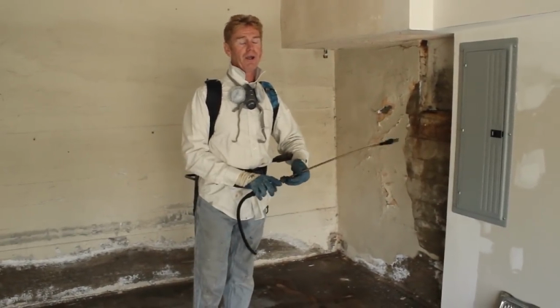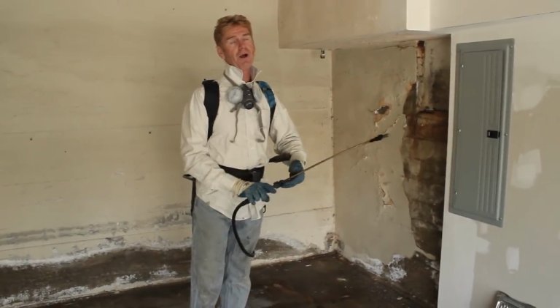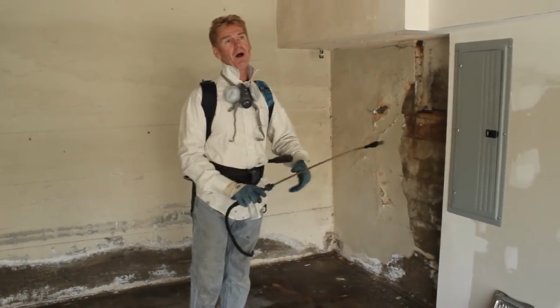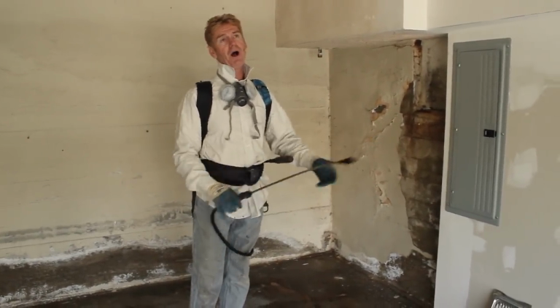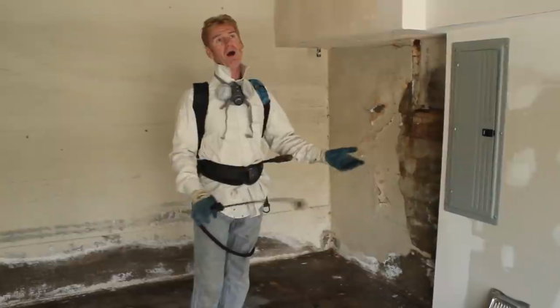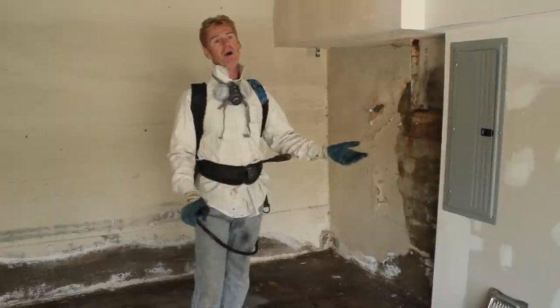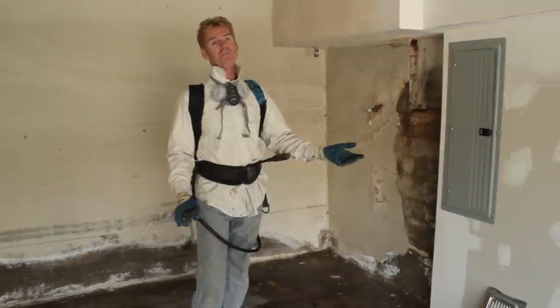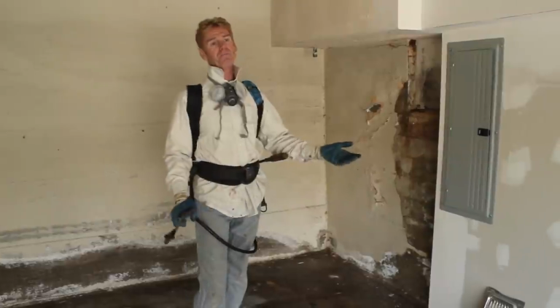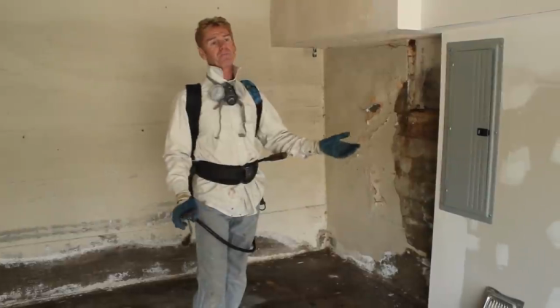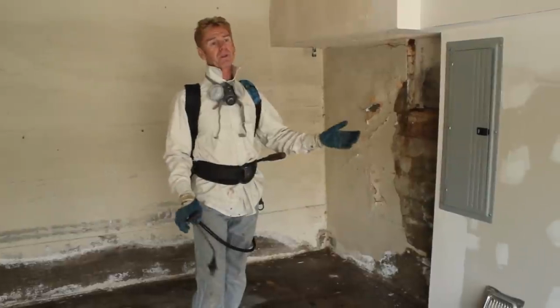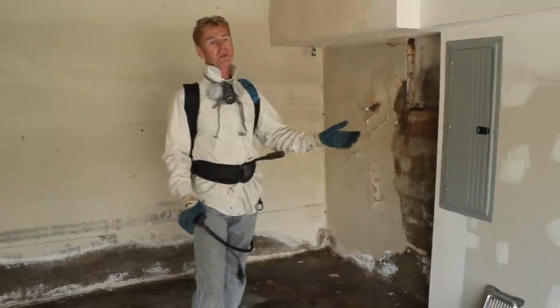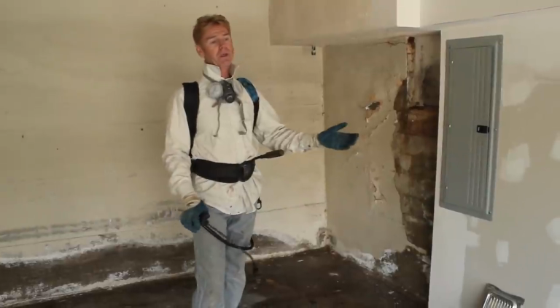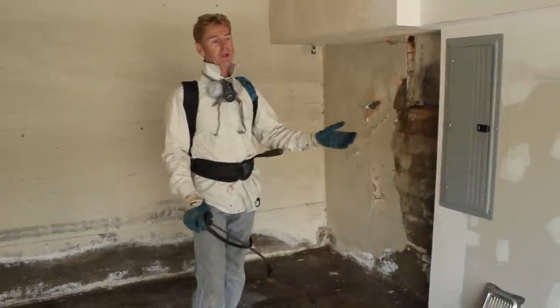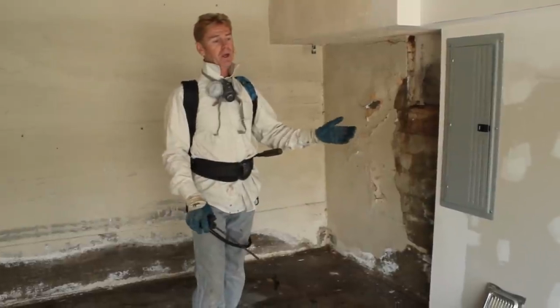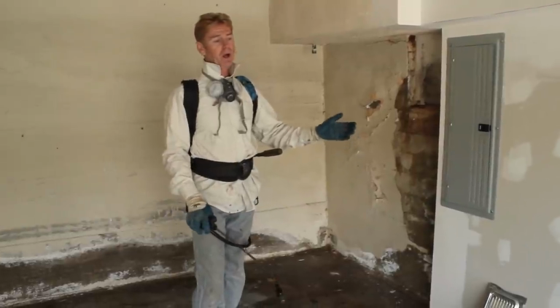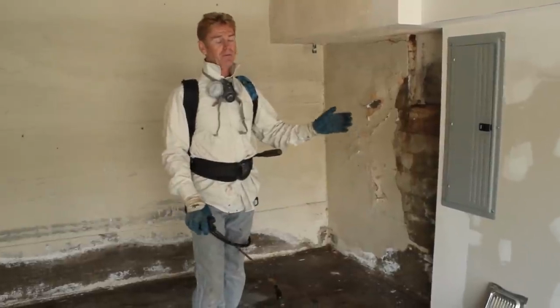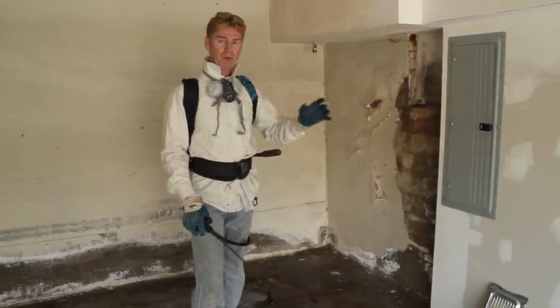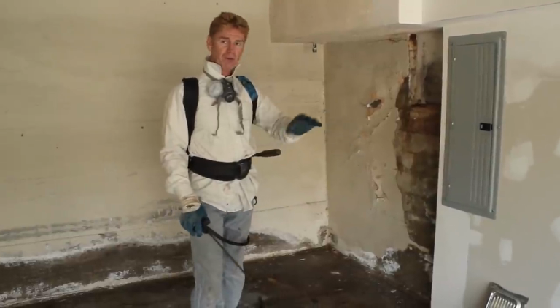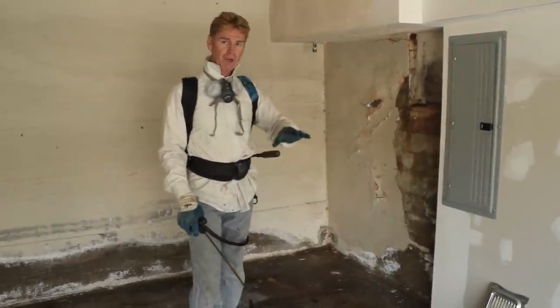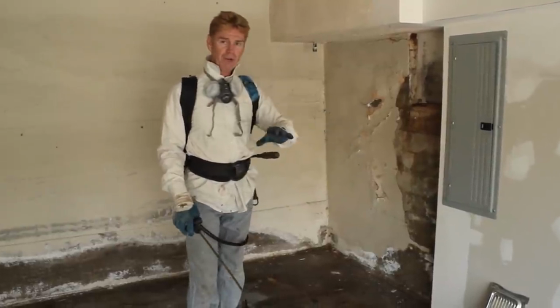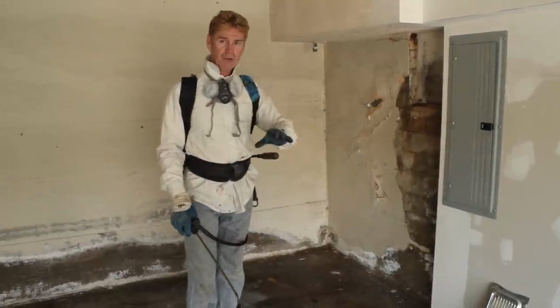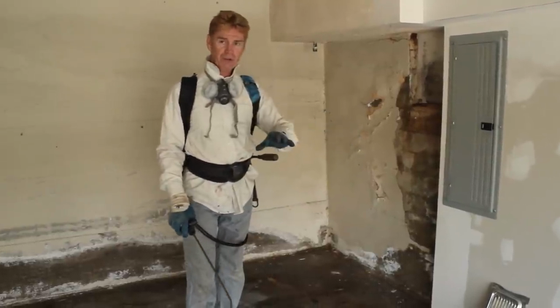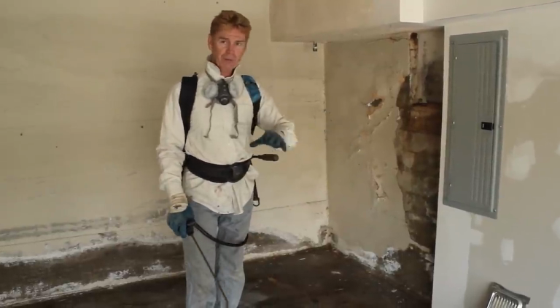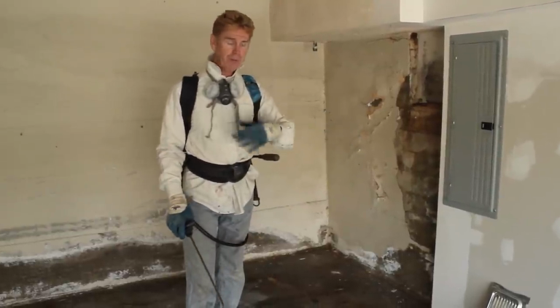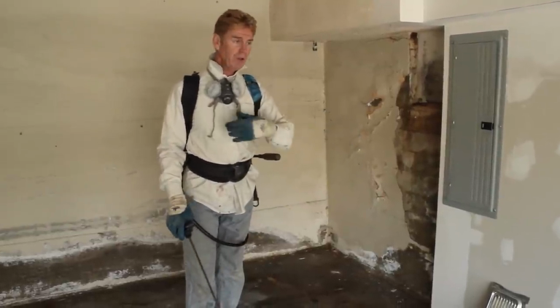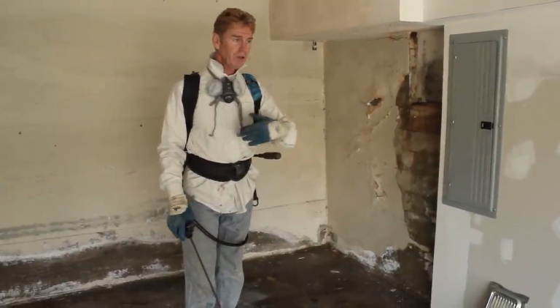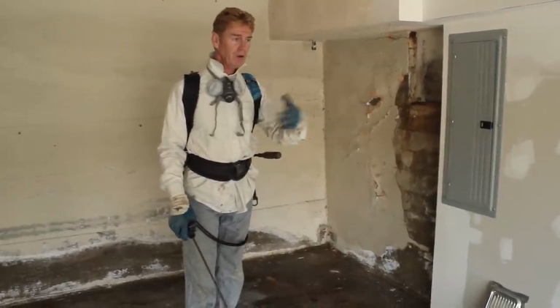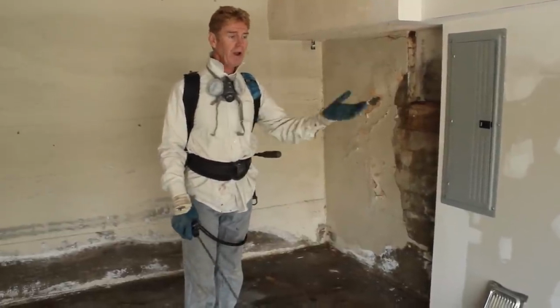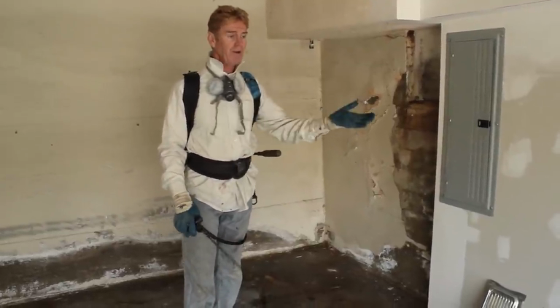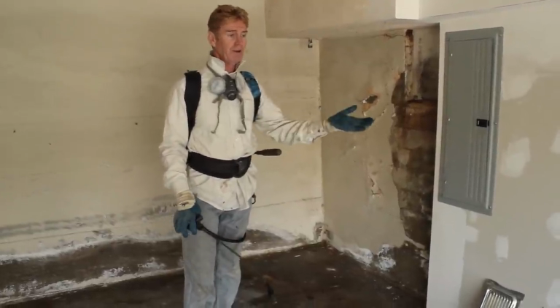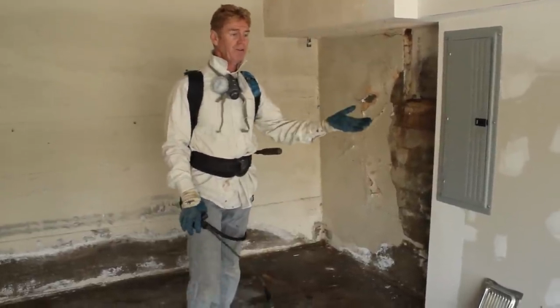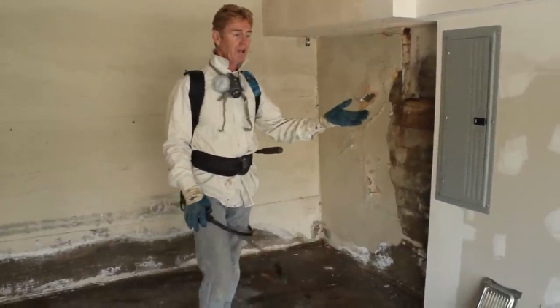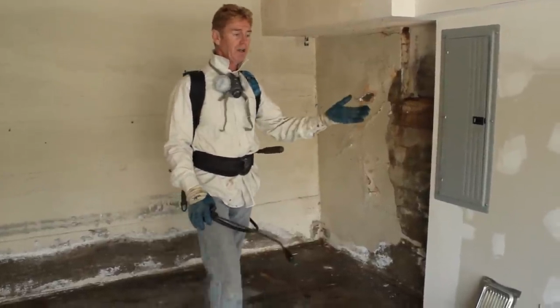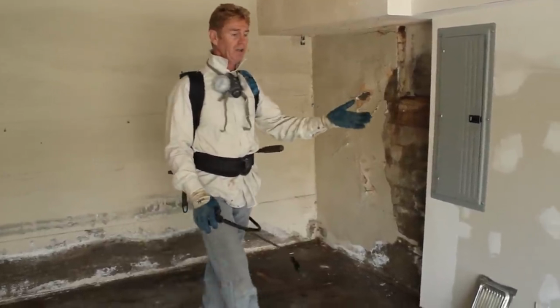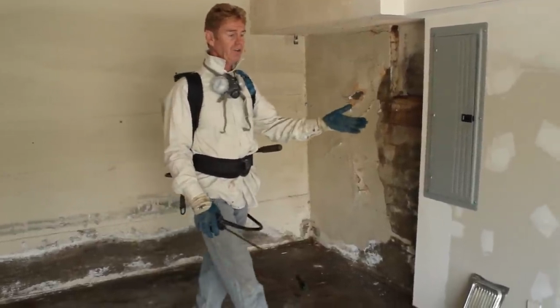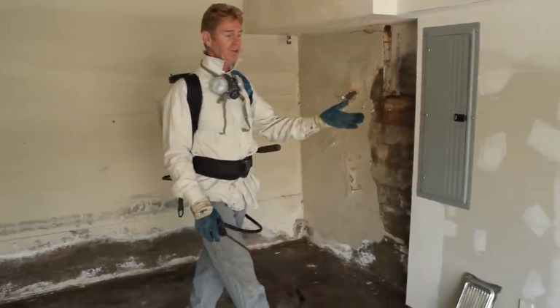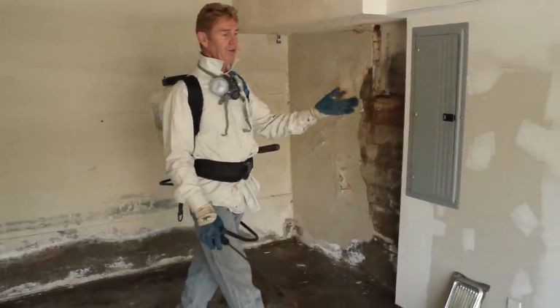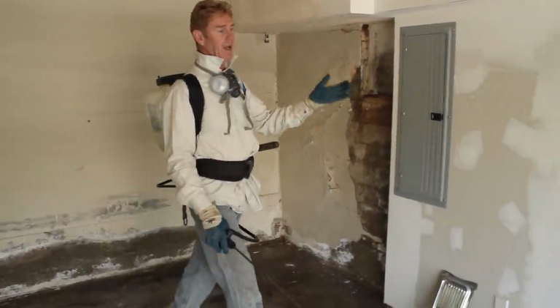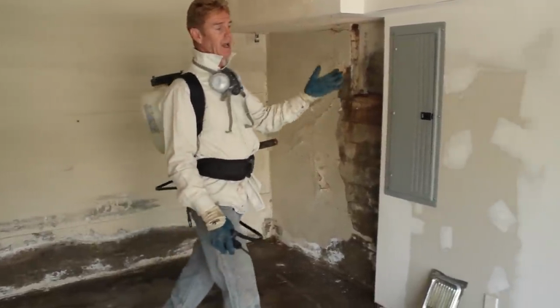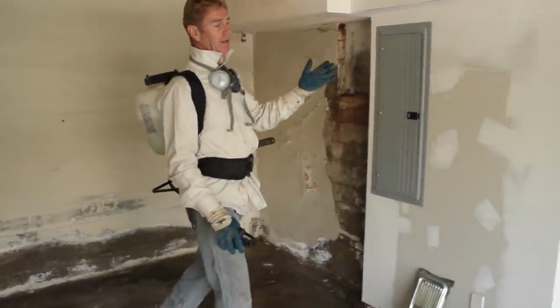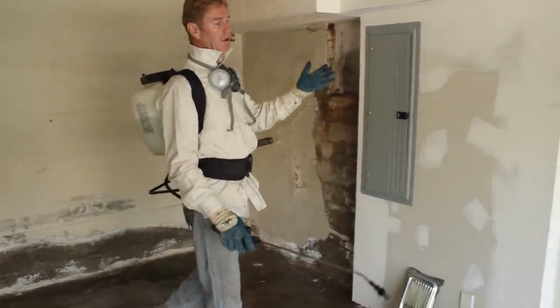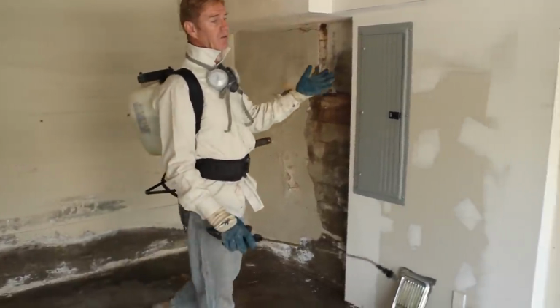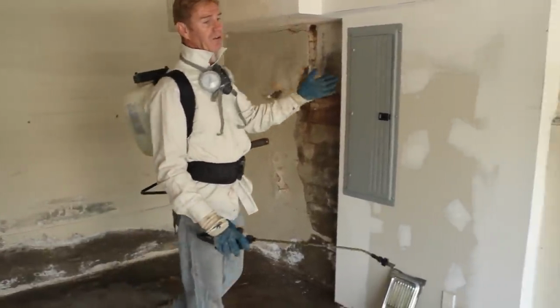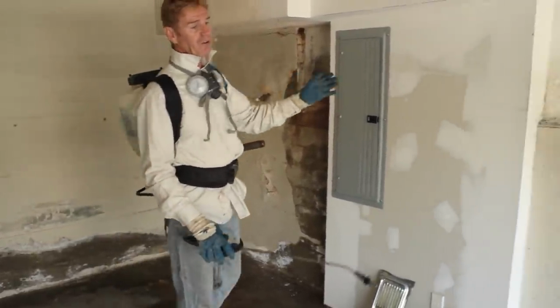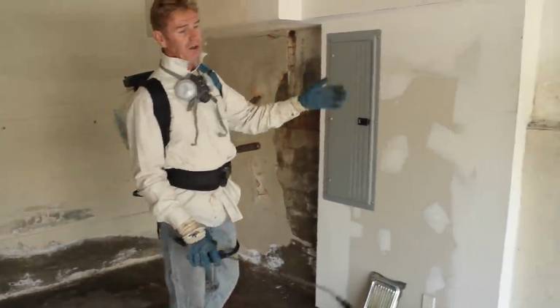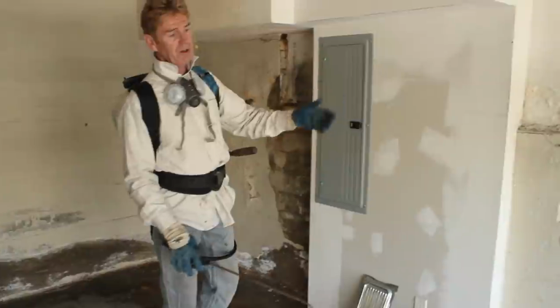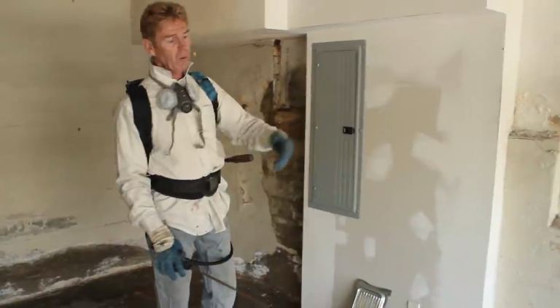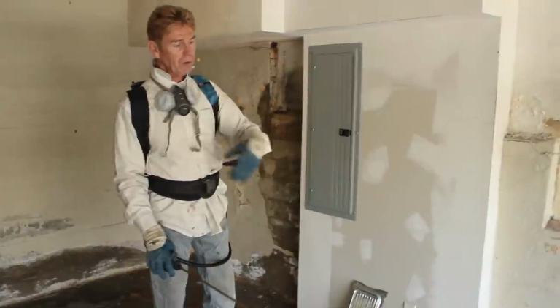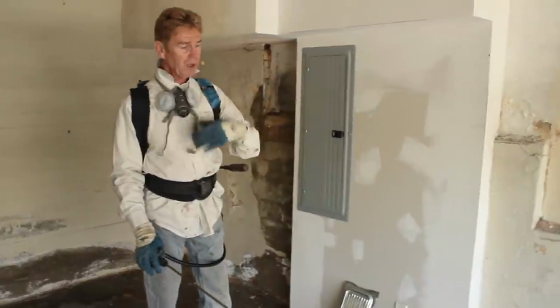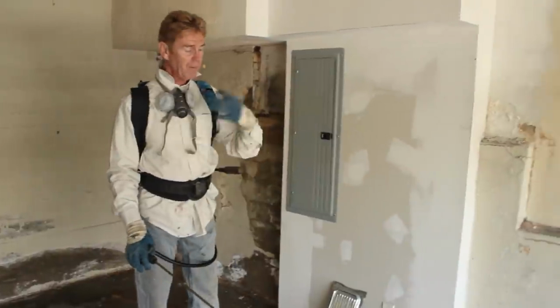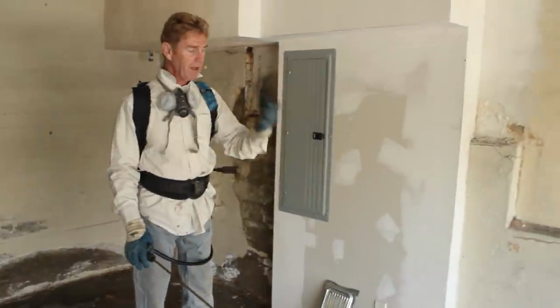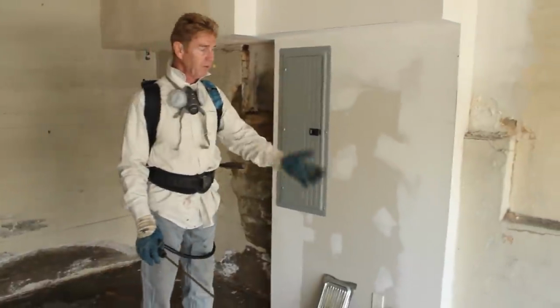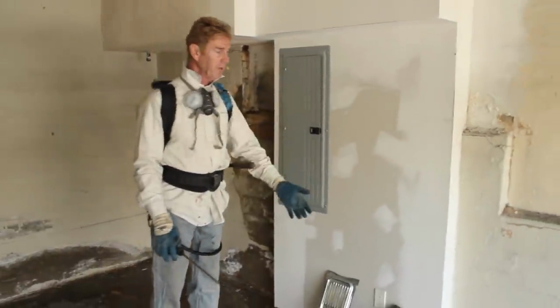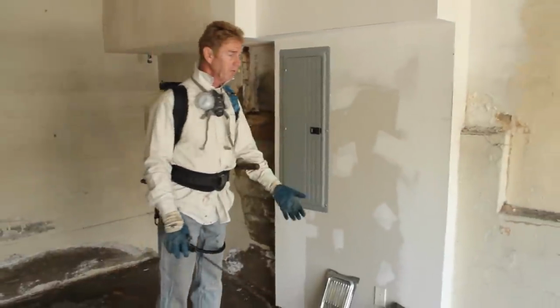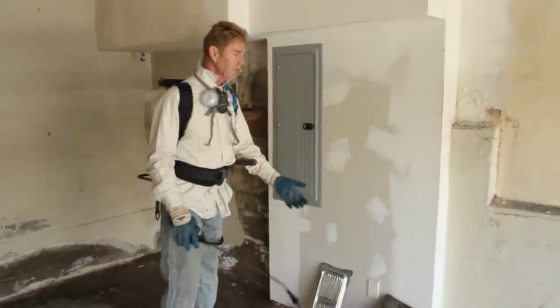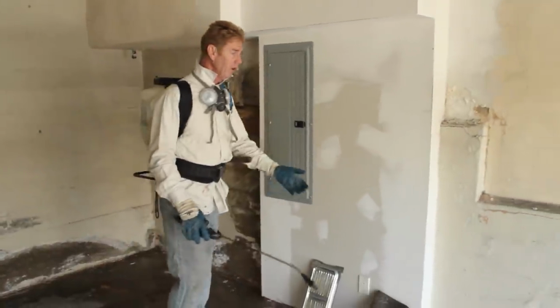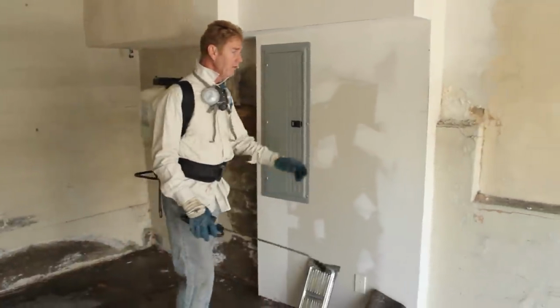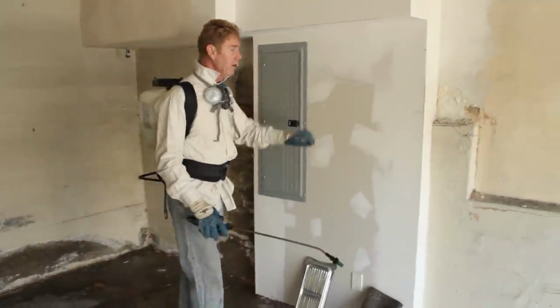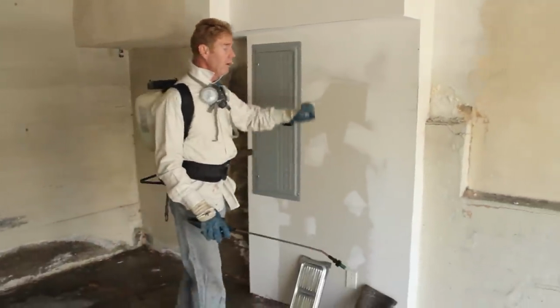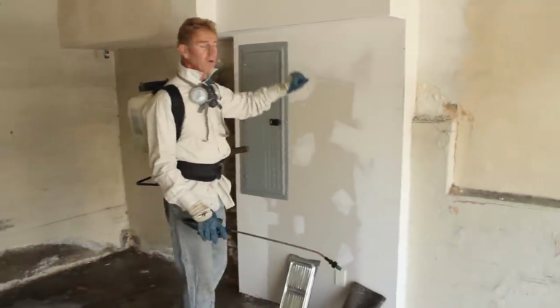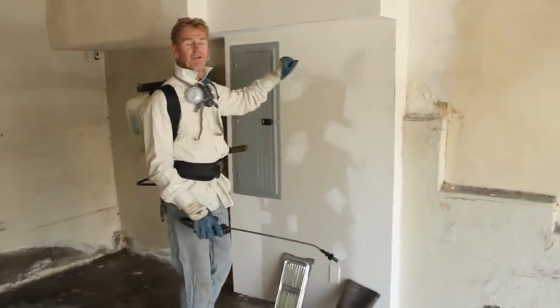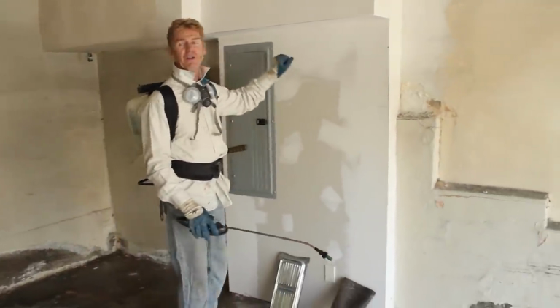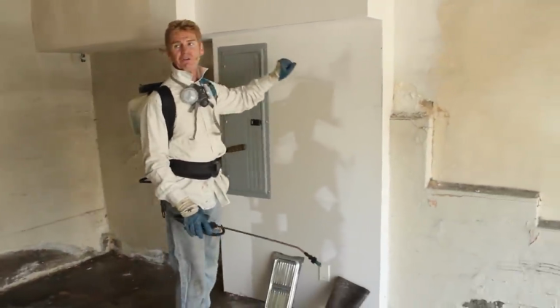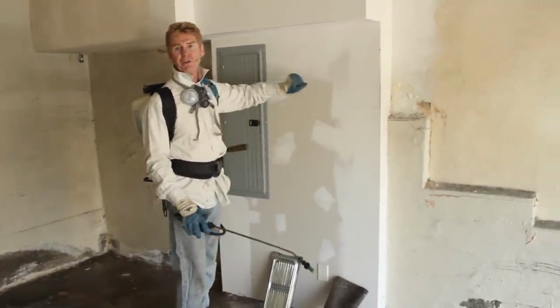Once we do that we're going to apply a bonding agent. All of this is foundation here. Now, if you've got a good foundation with a French drain system you don't have these kinds of issues. They had no French drains at one time — that's been resolved.